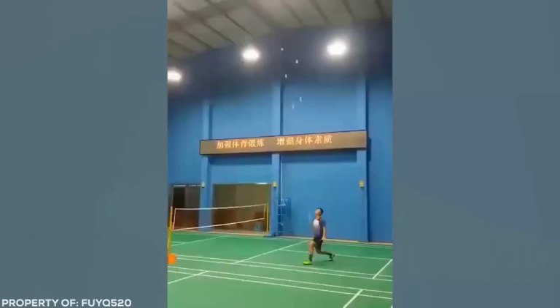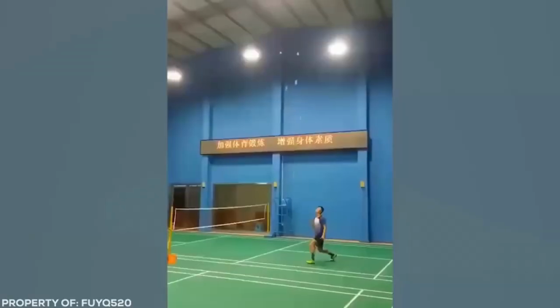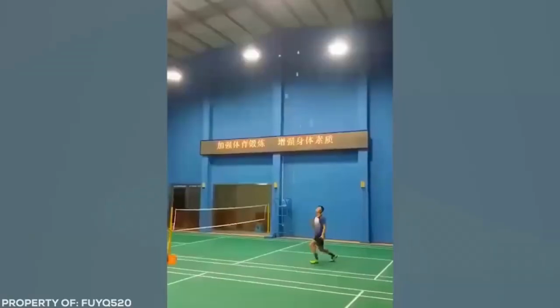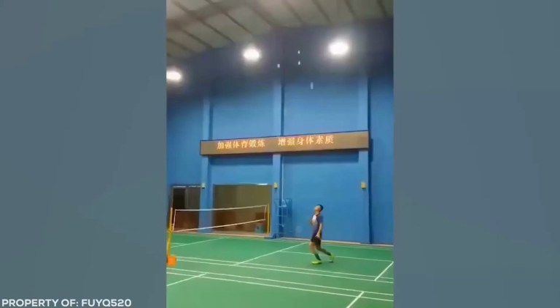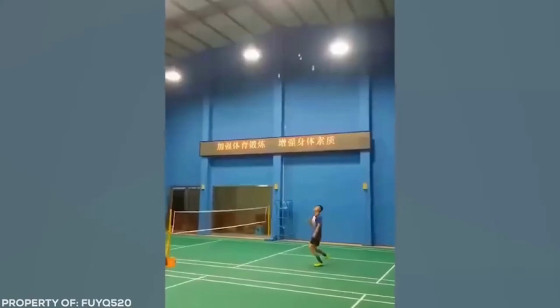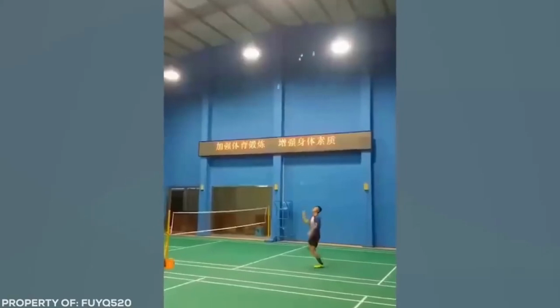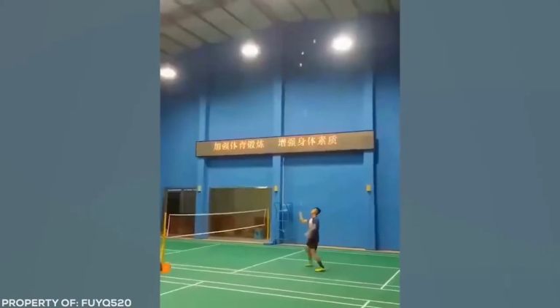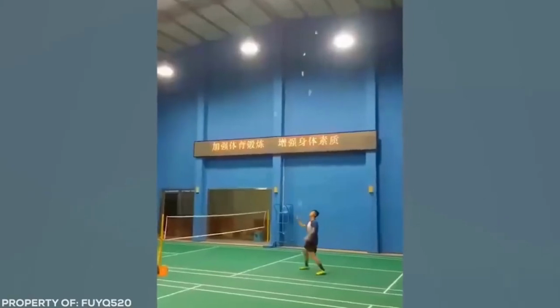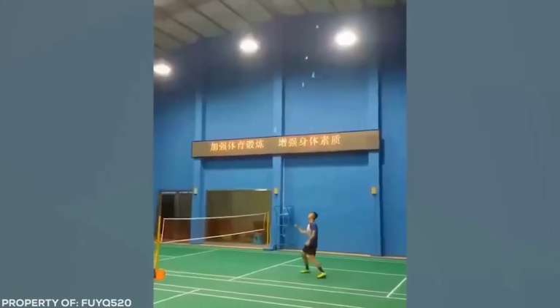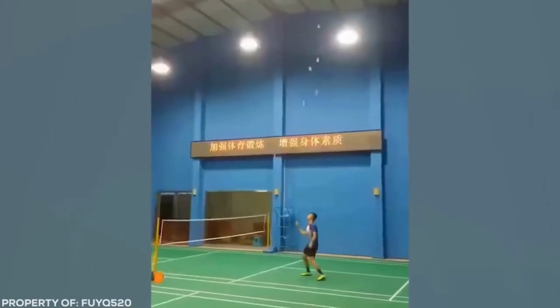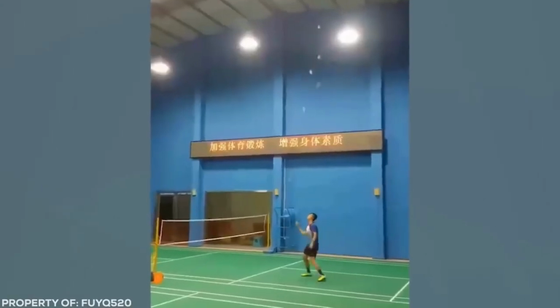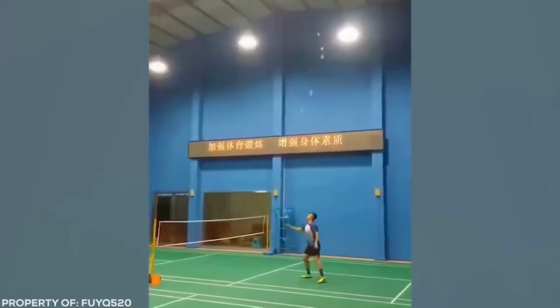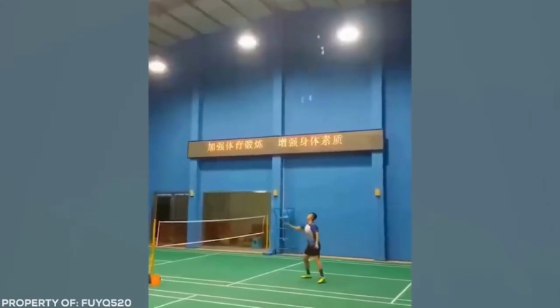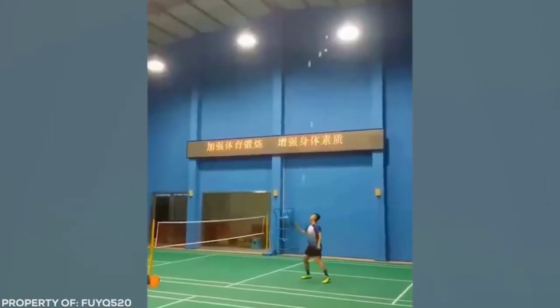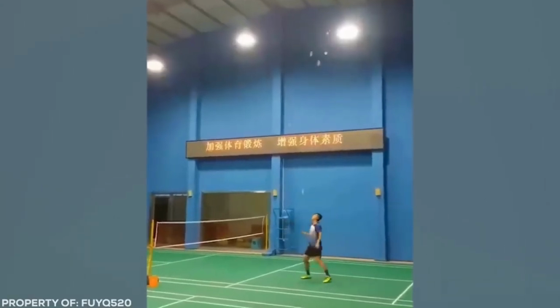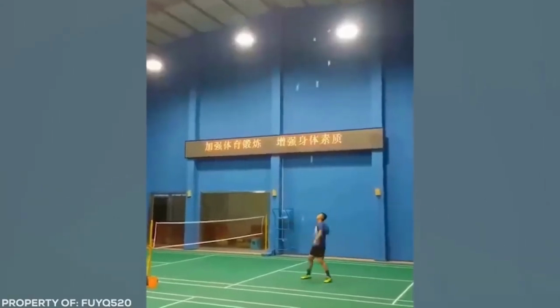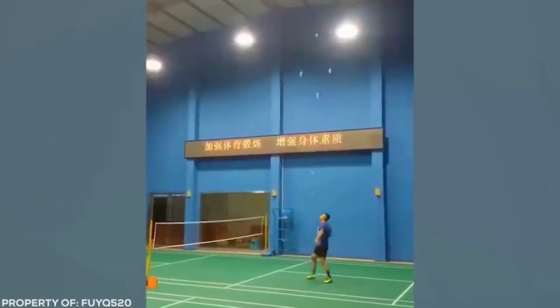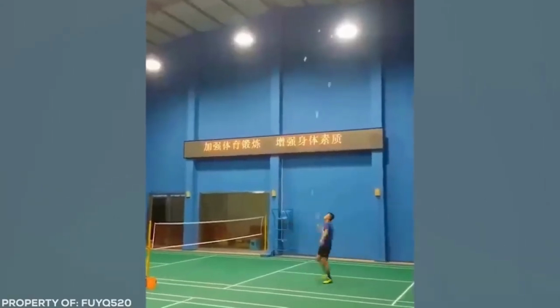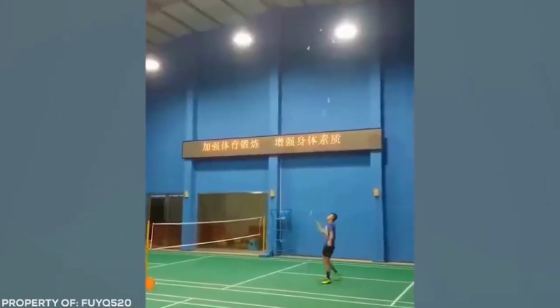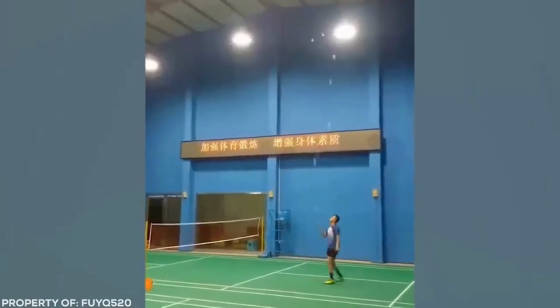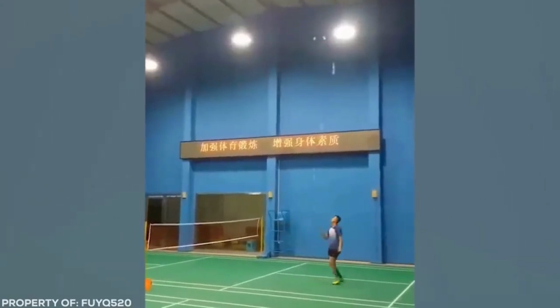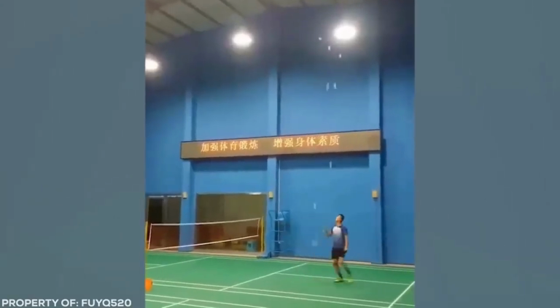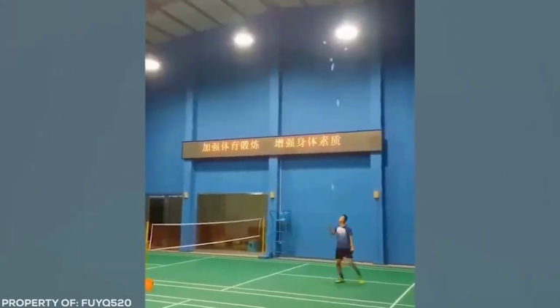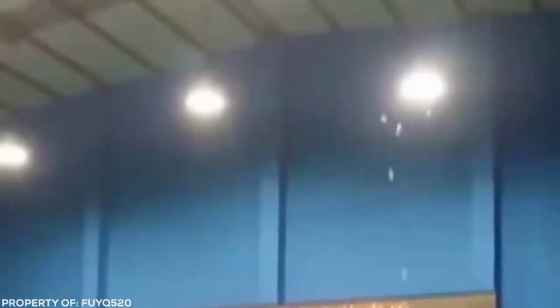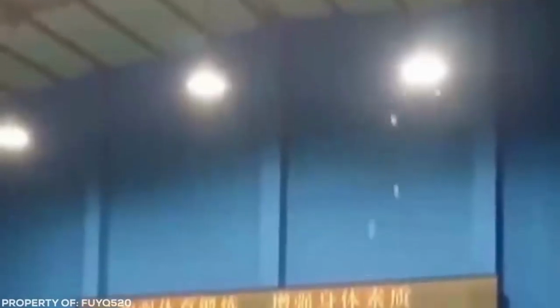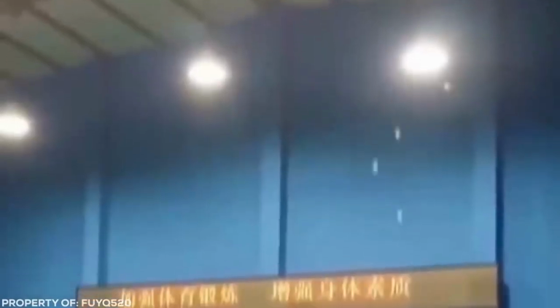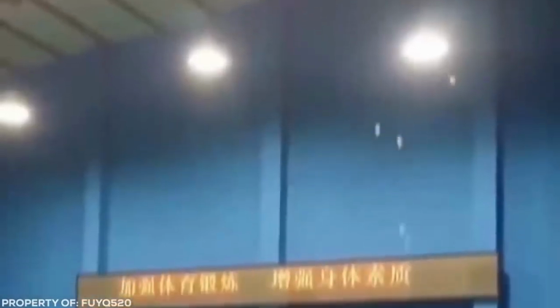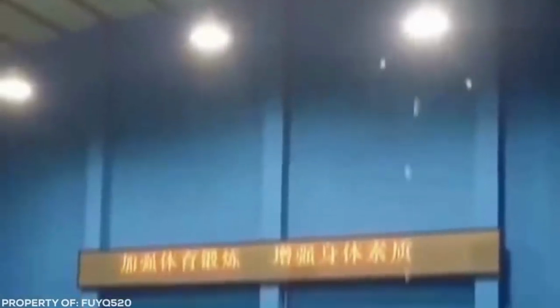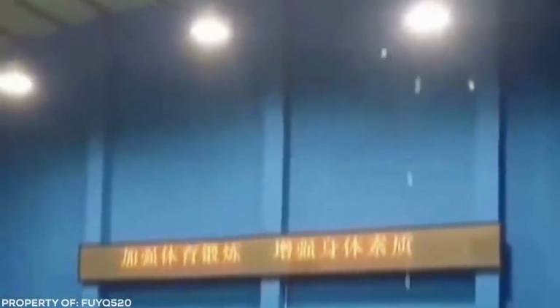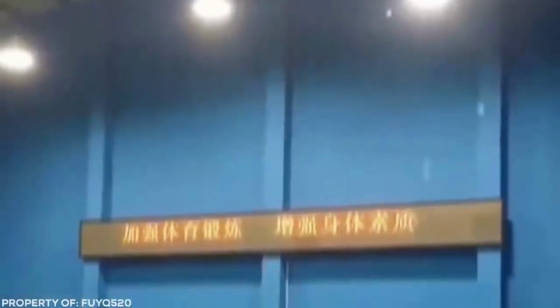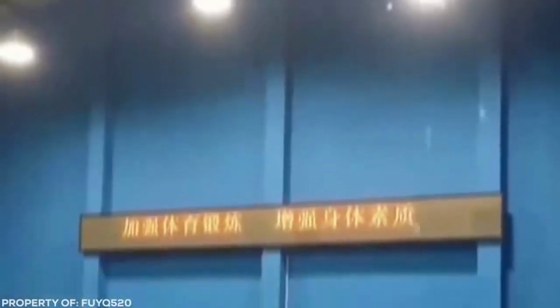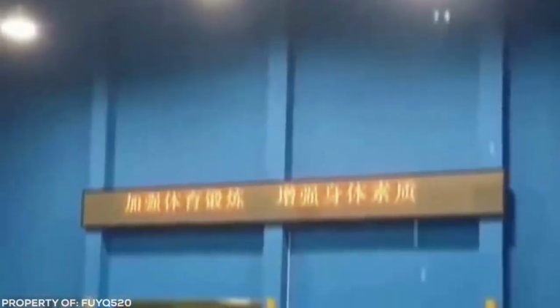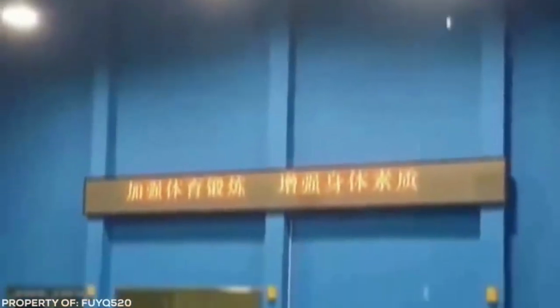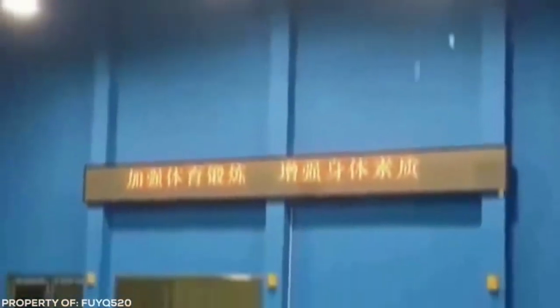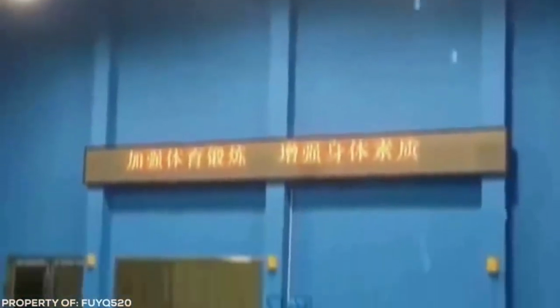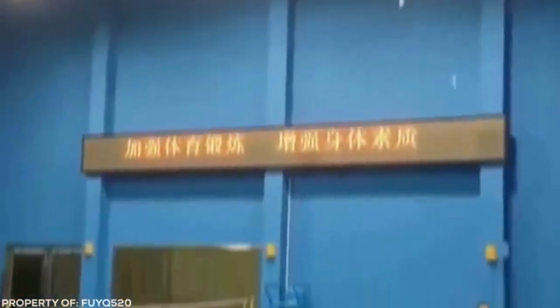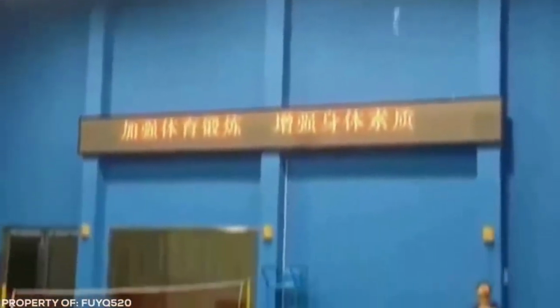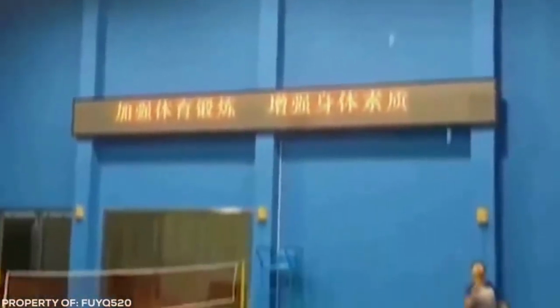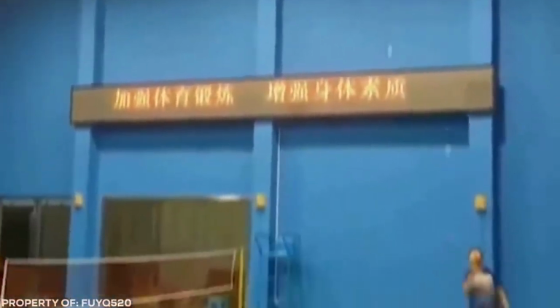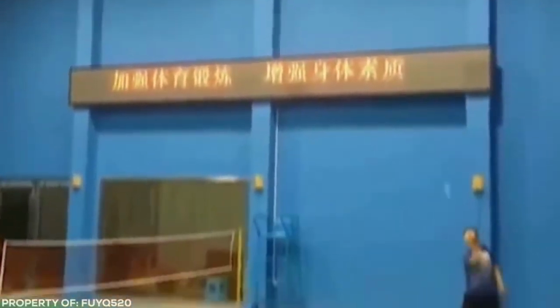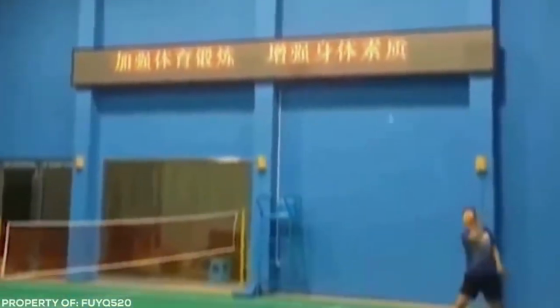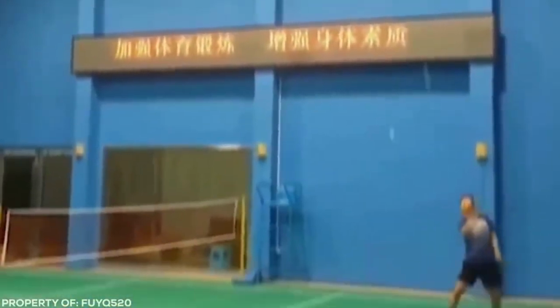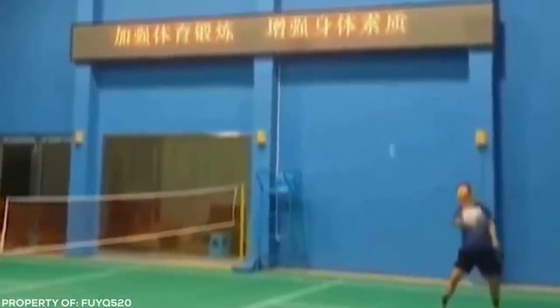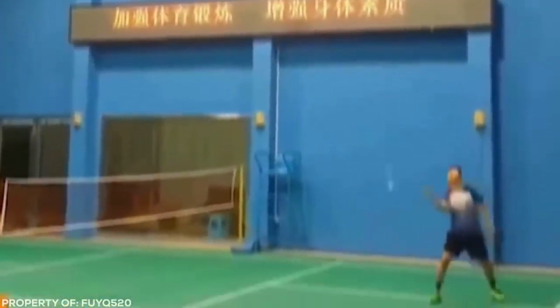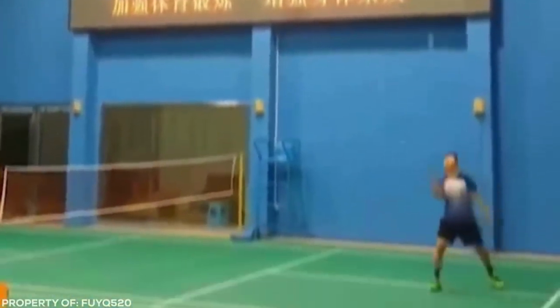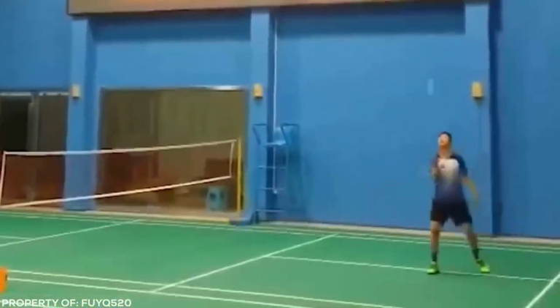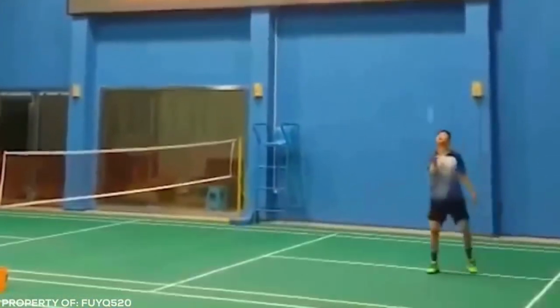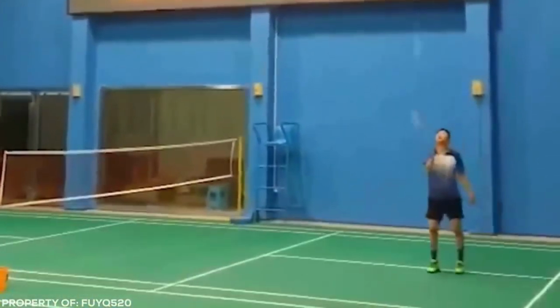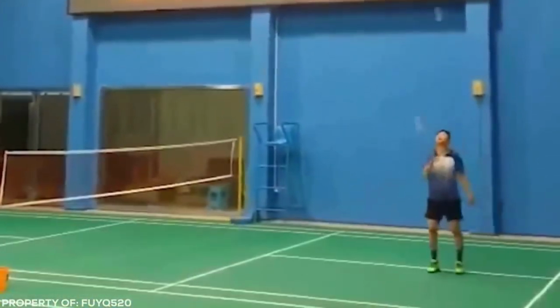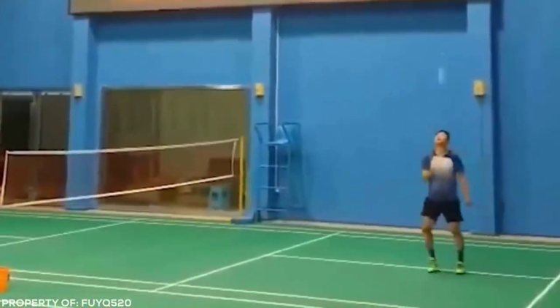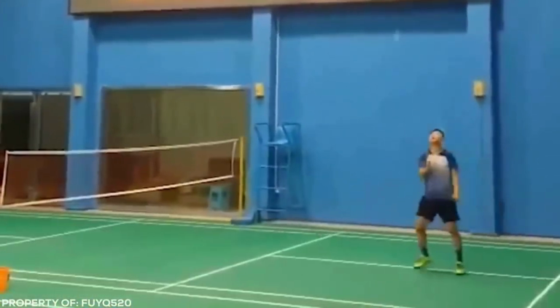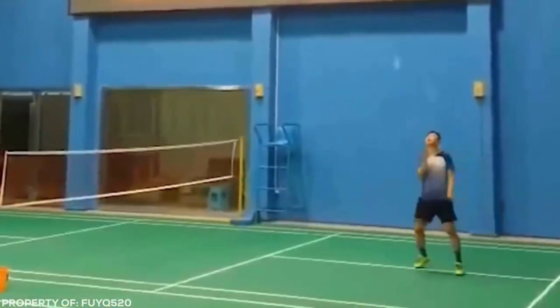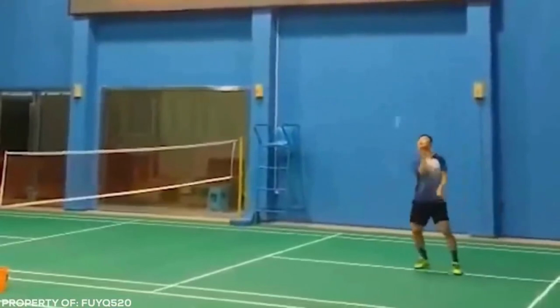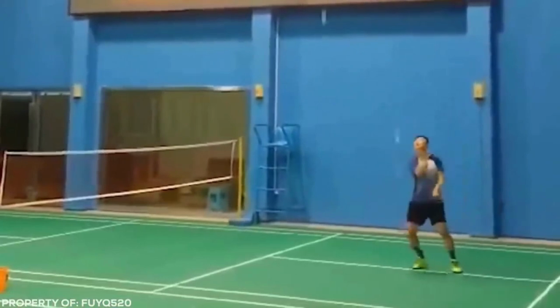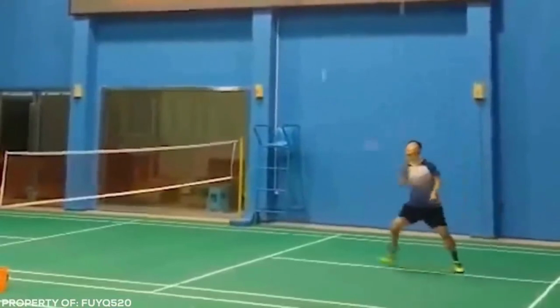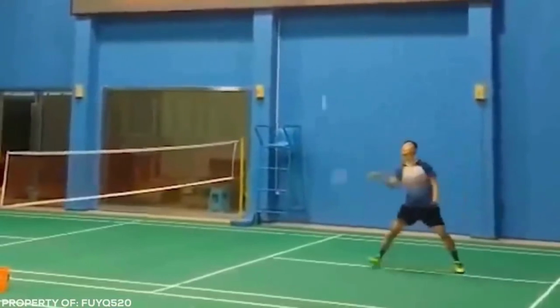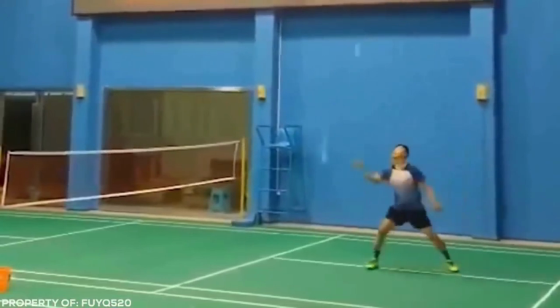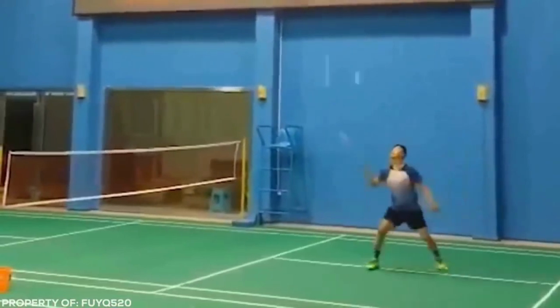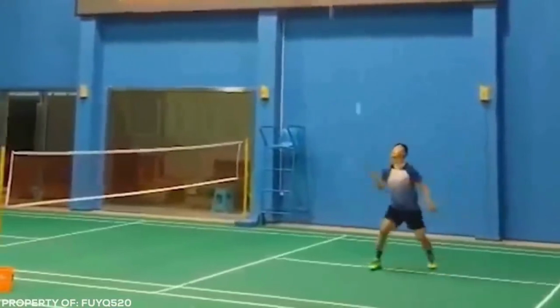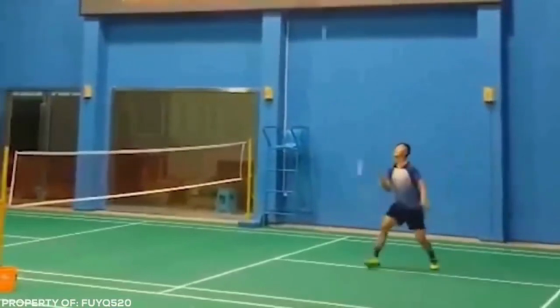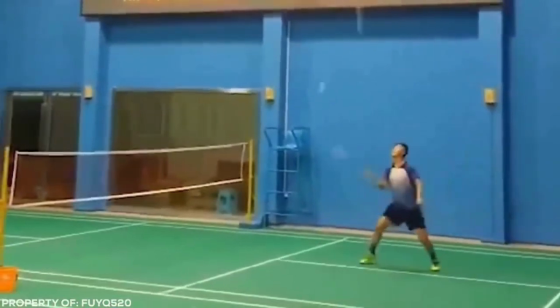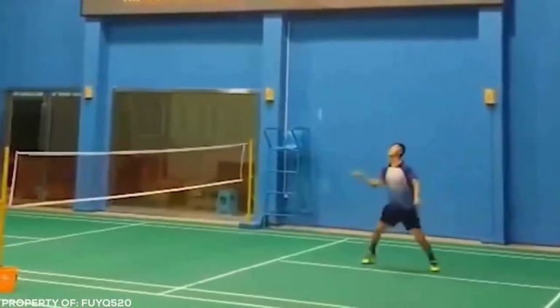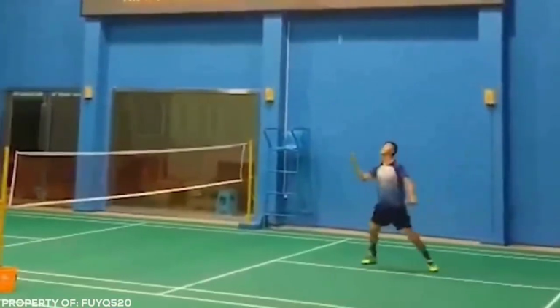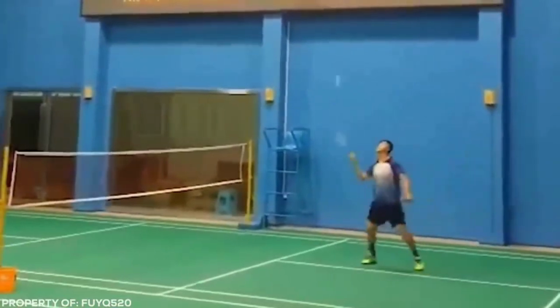Keeping one ball from hitting the ground is hard enough. Try multiplying that challenge by 8. This guy's practicing the ultimate juggle.